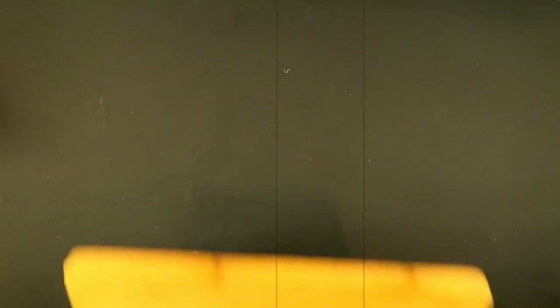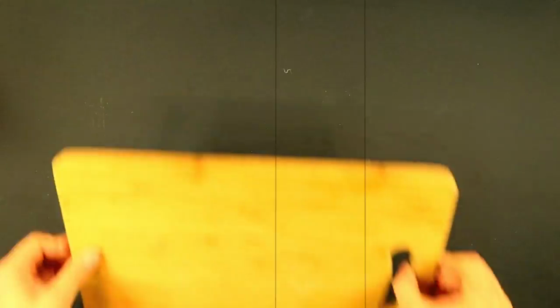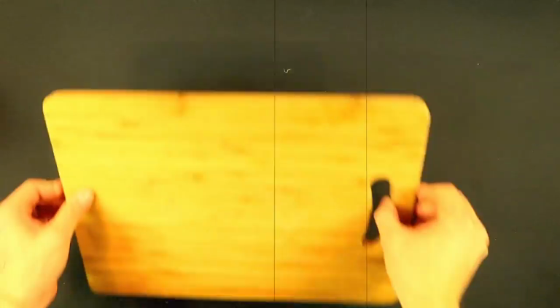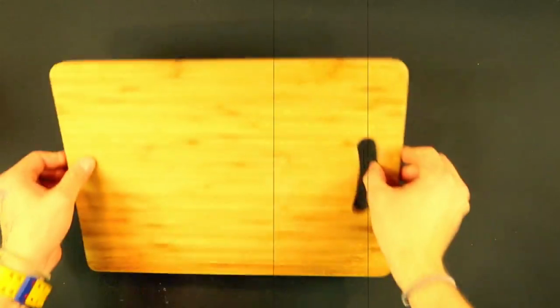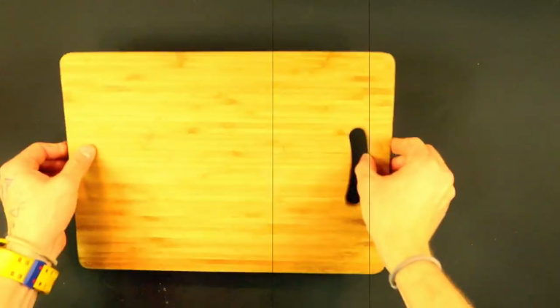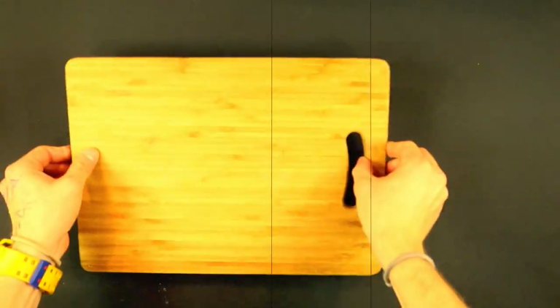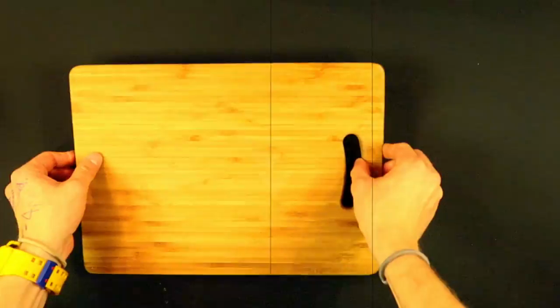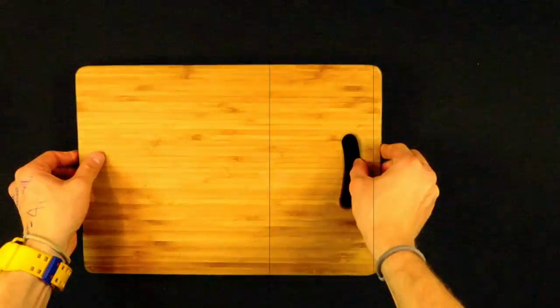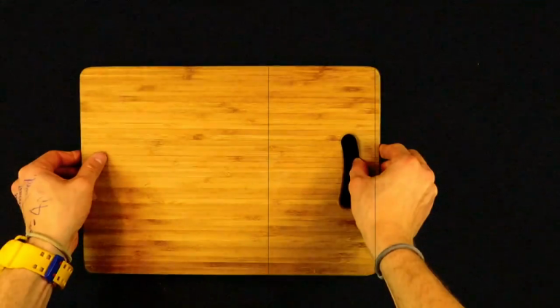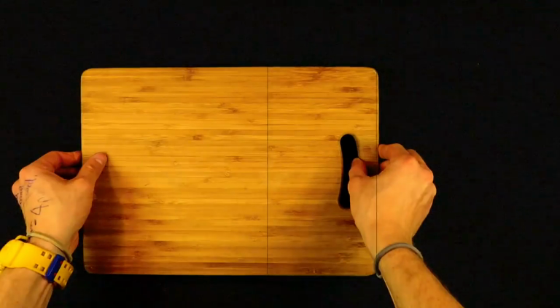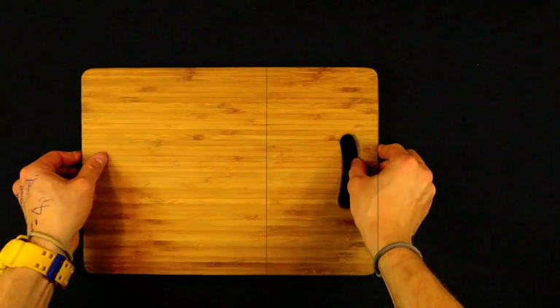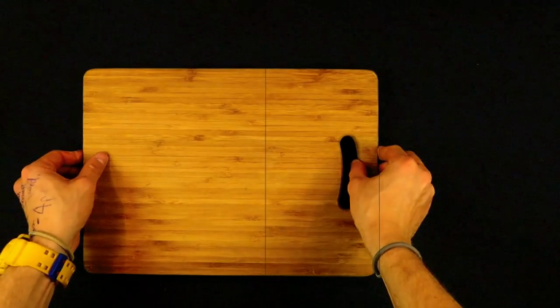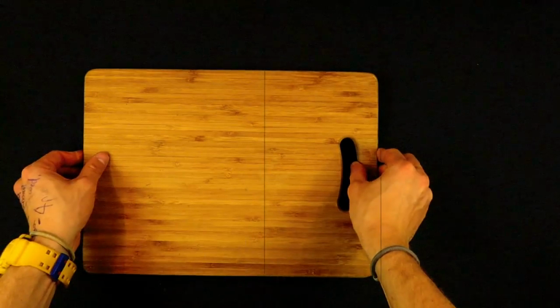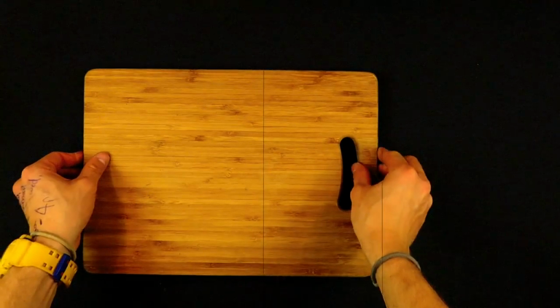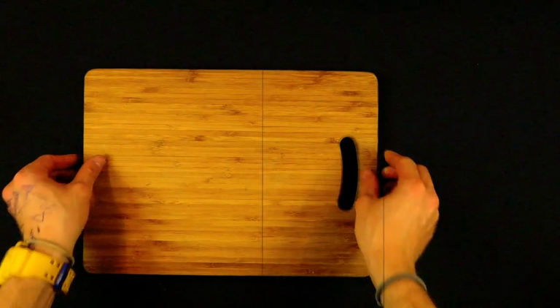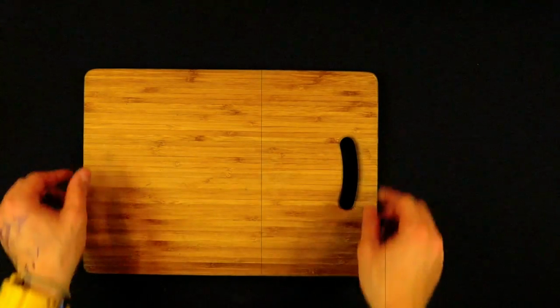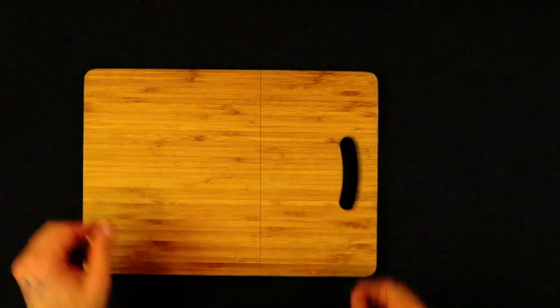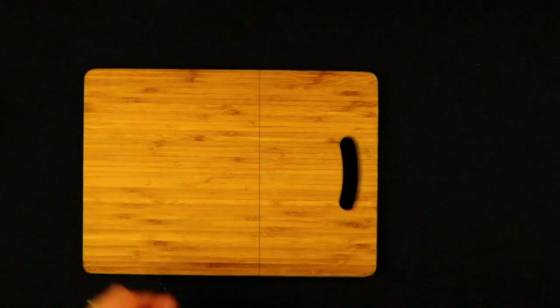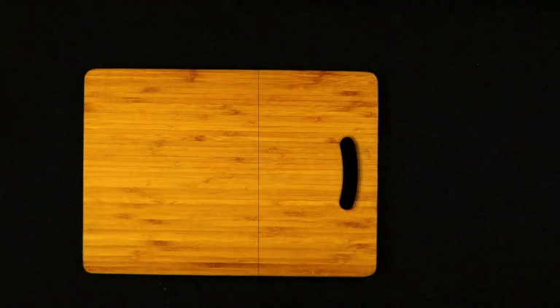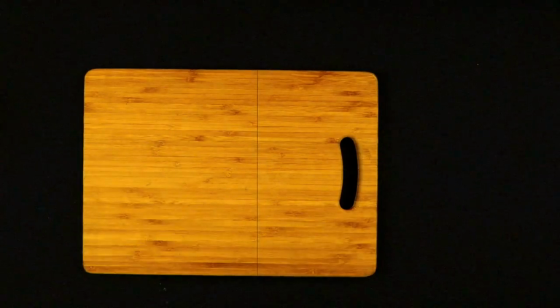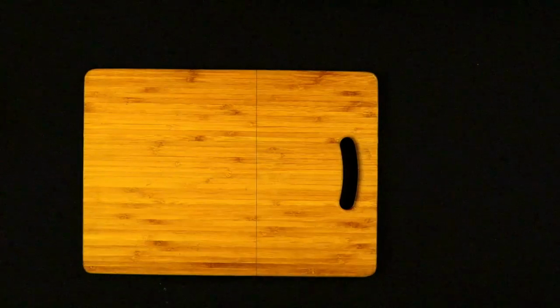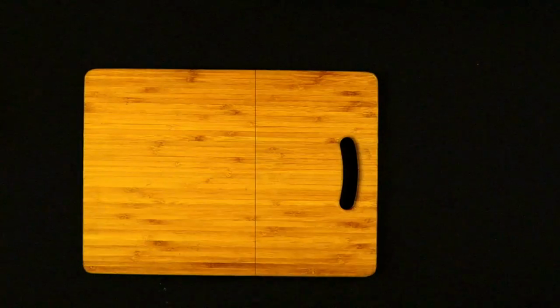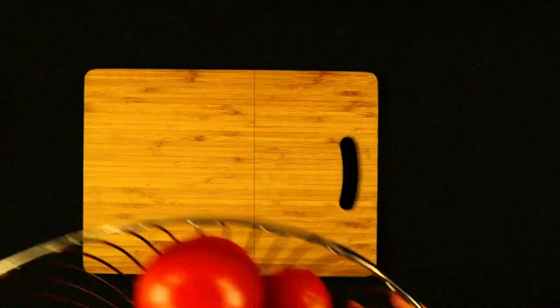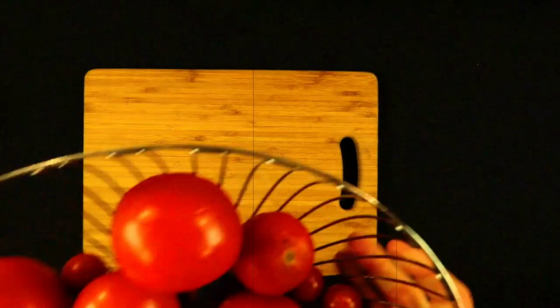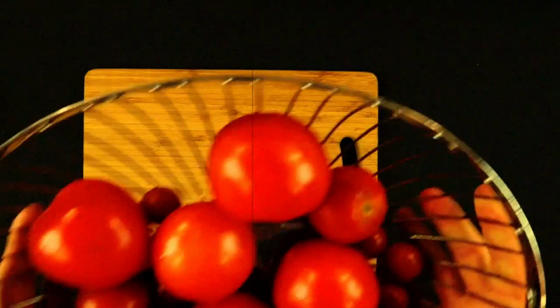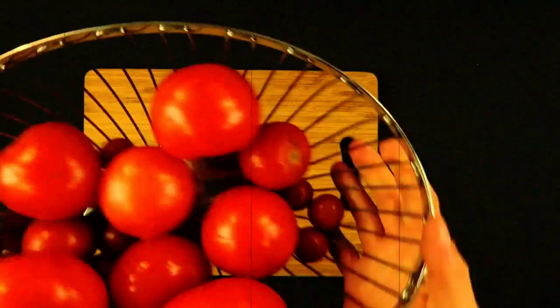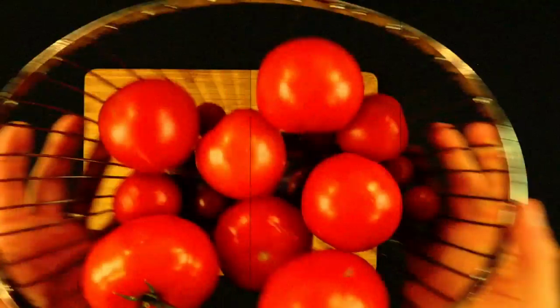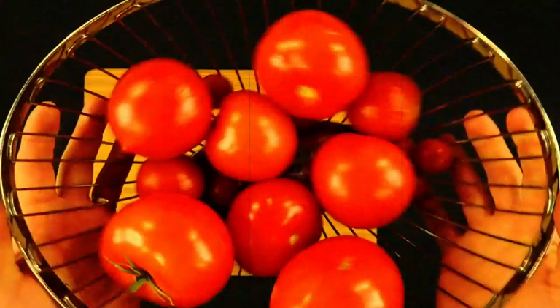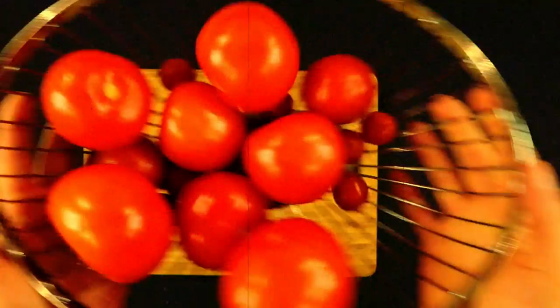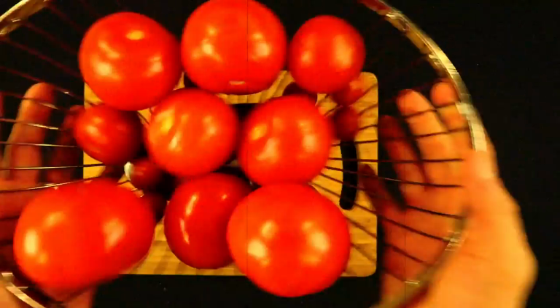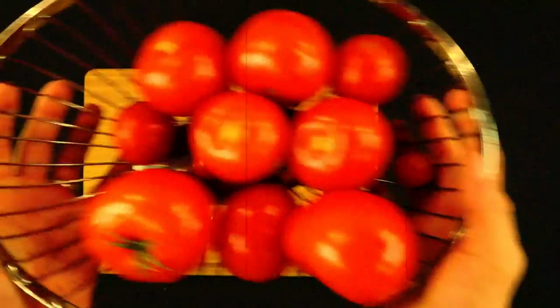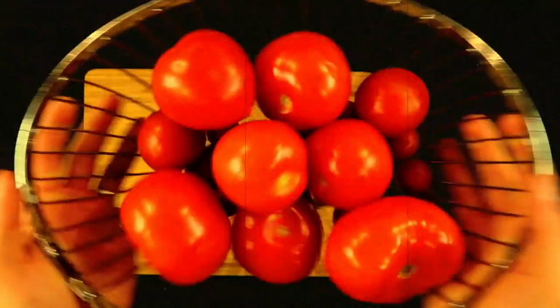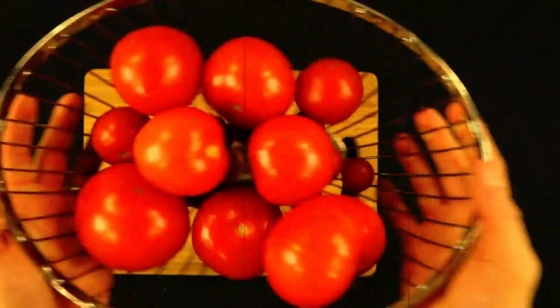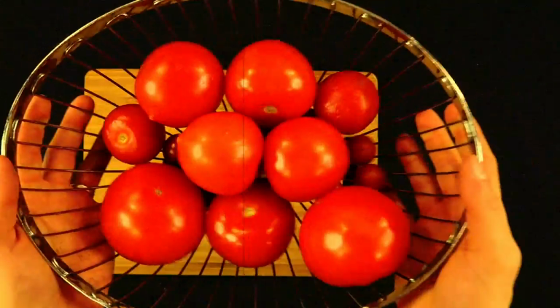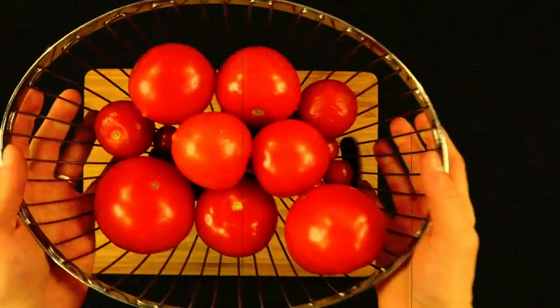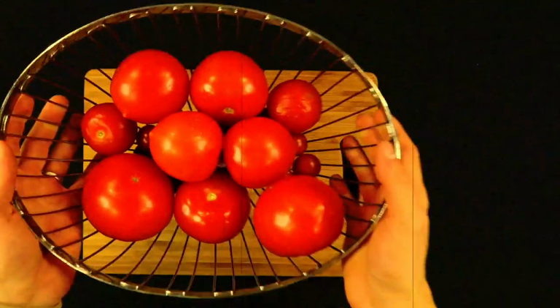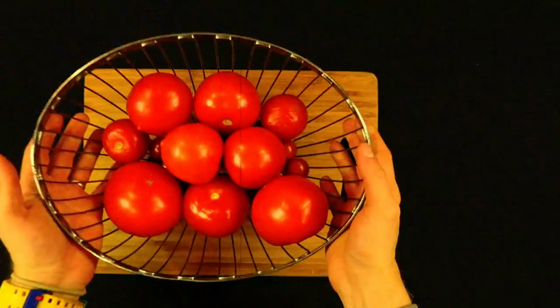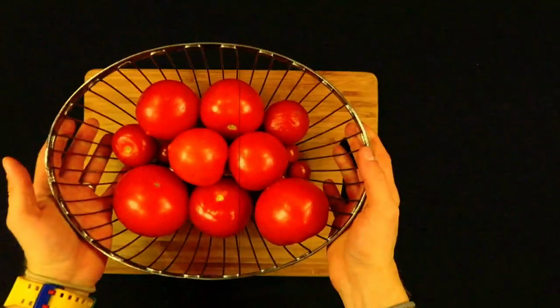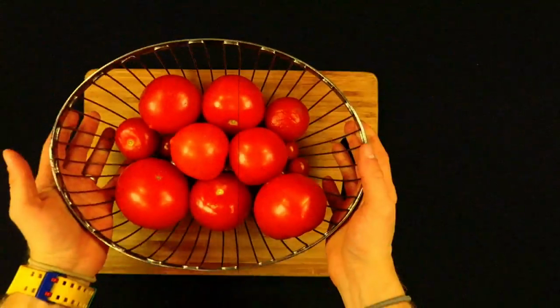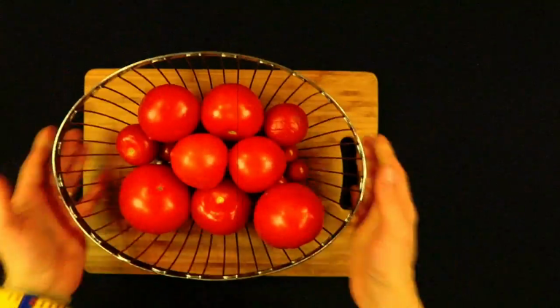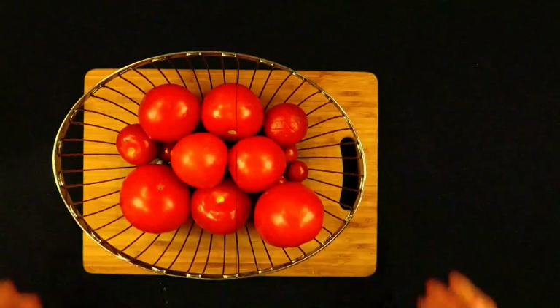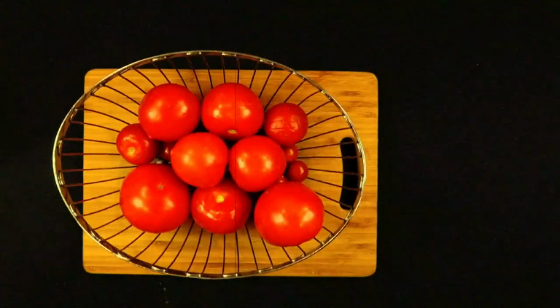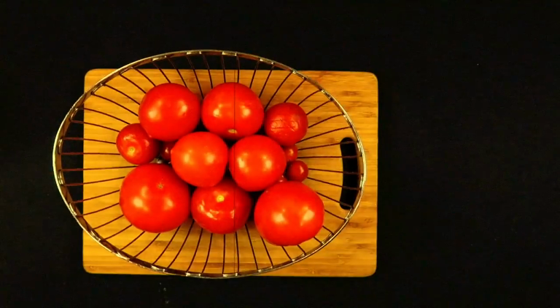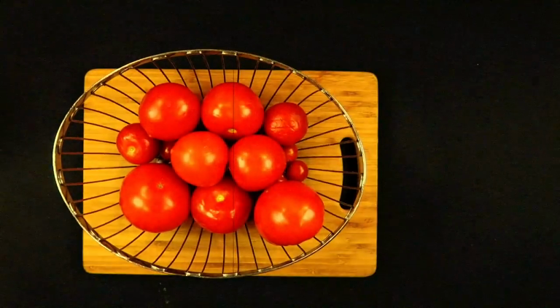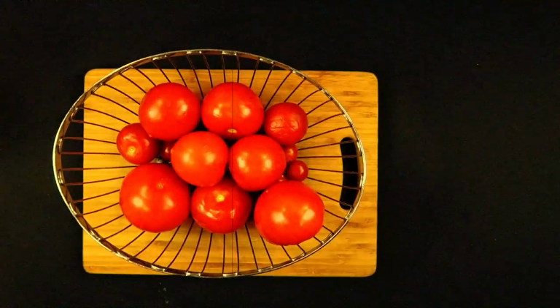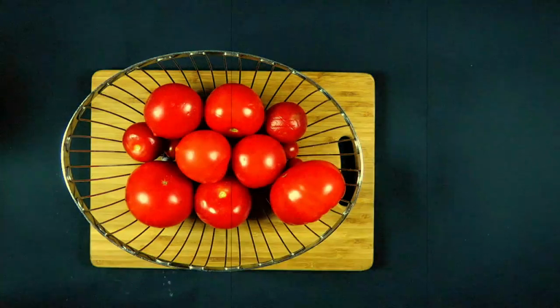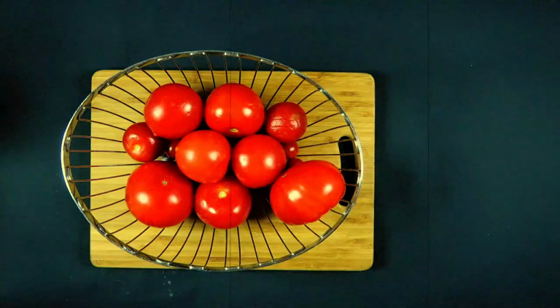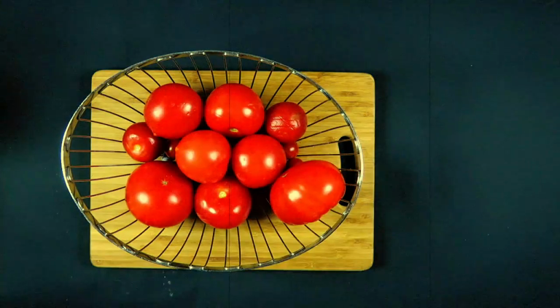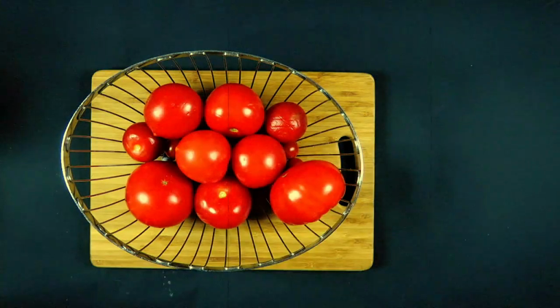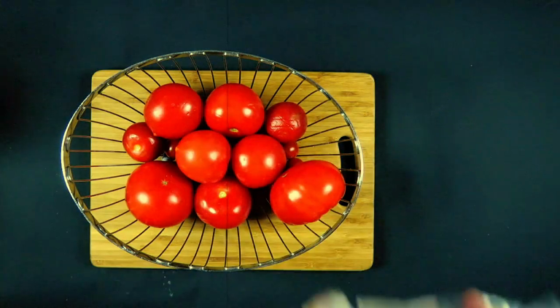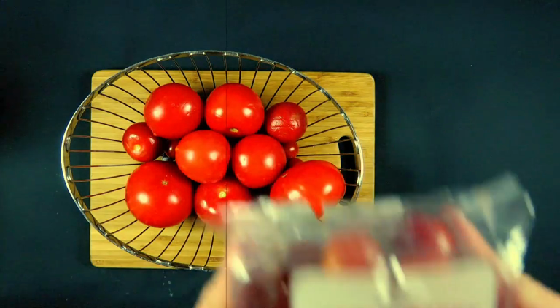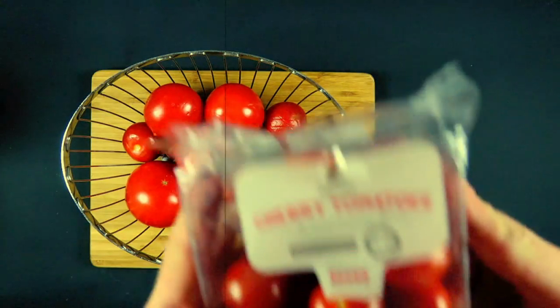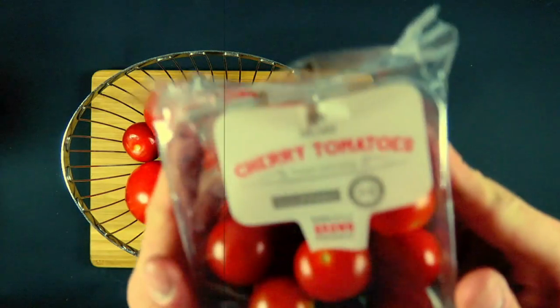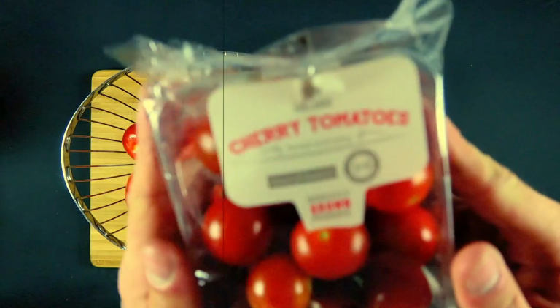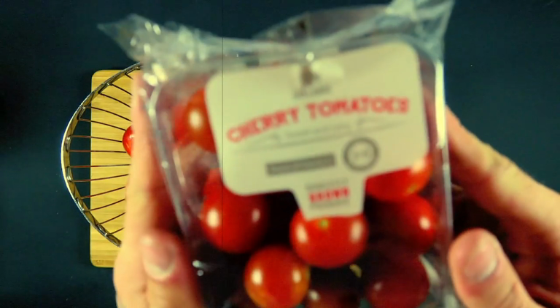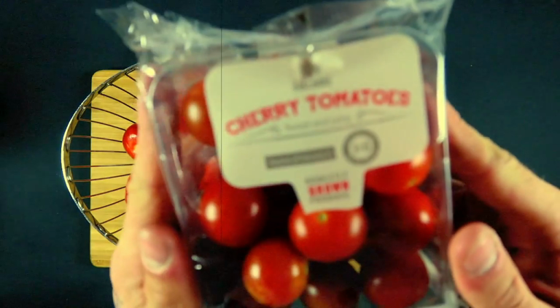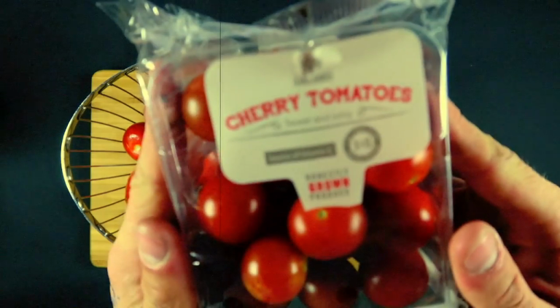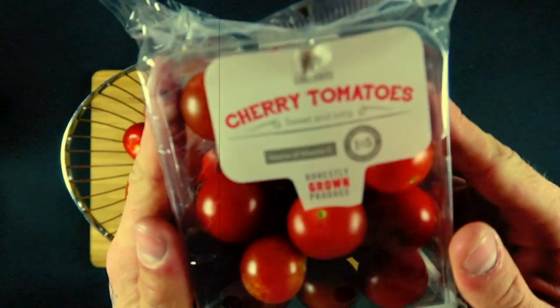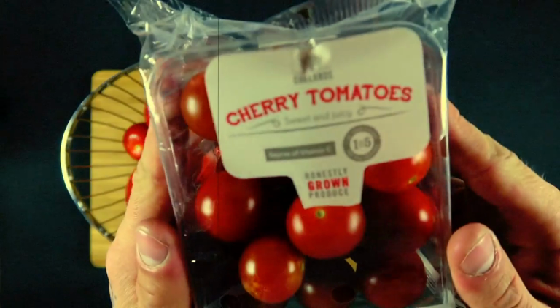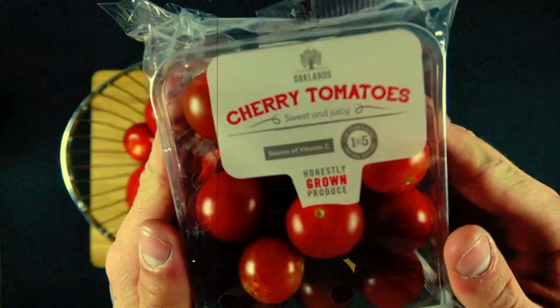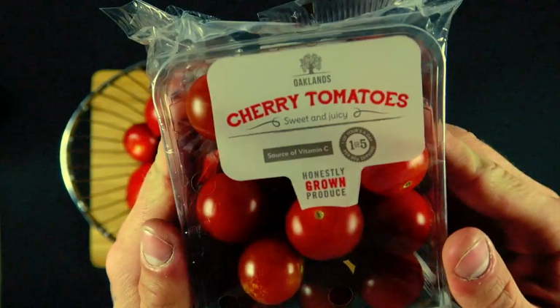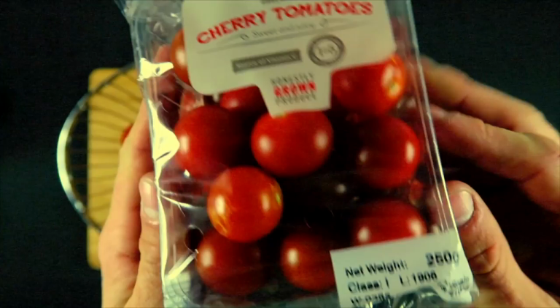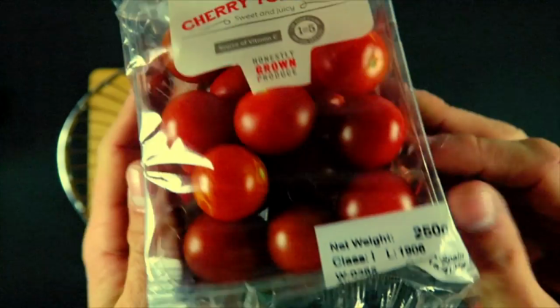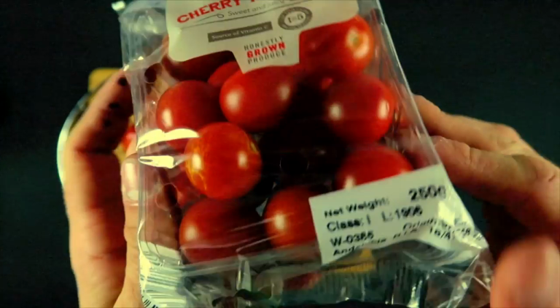So, if you want to grow tomatoes, but in particular in the UK, then this film is for you.